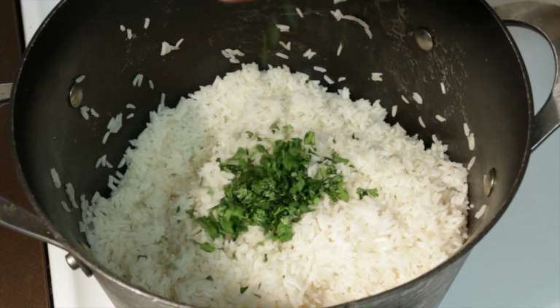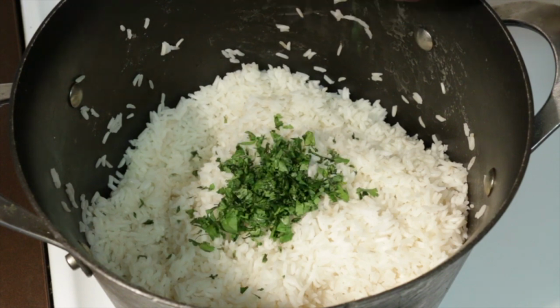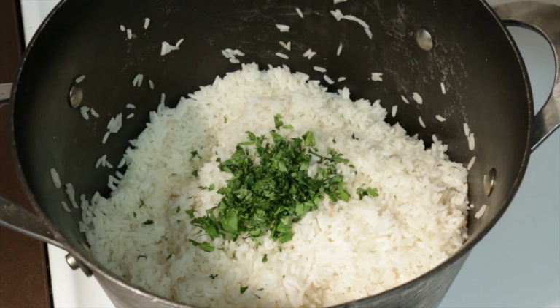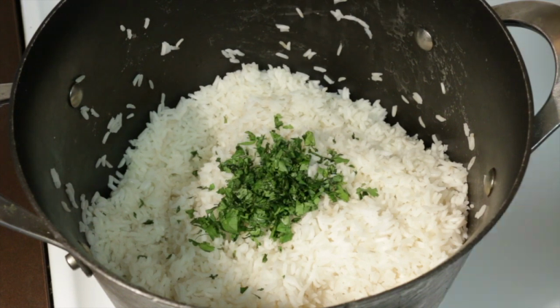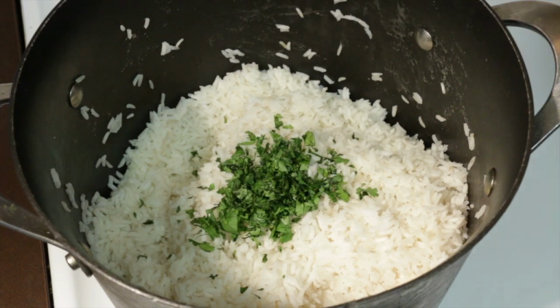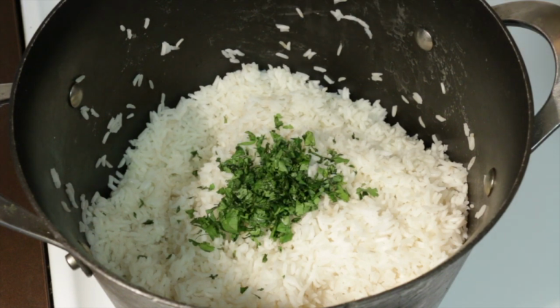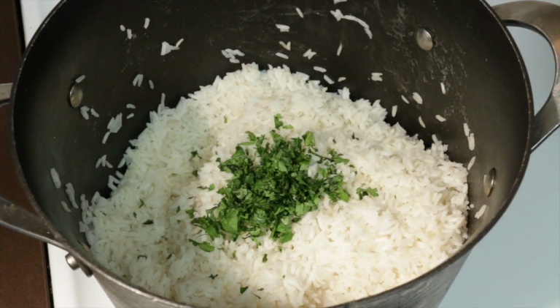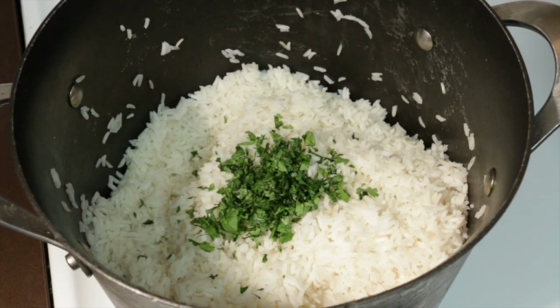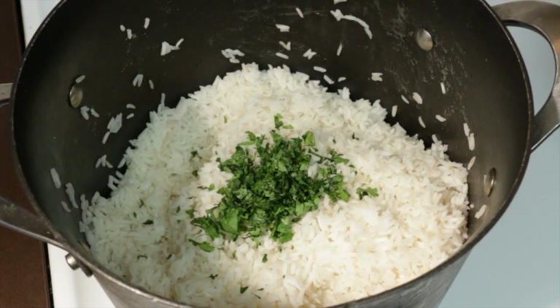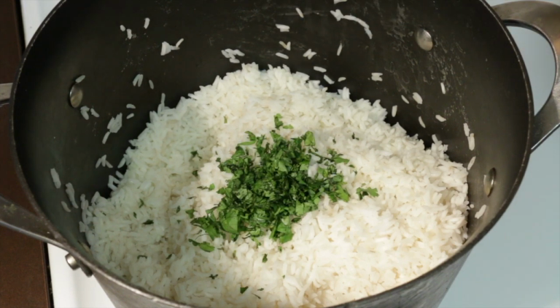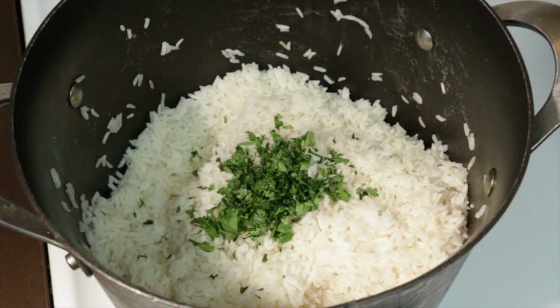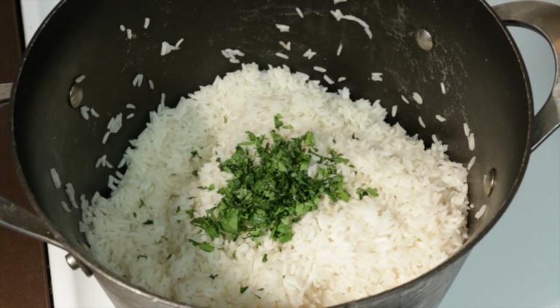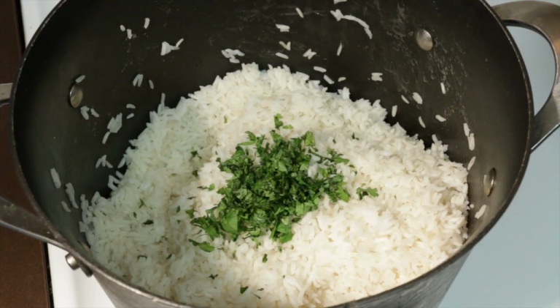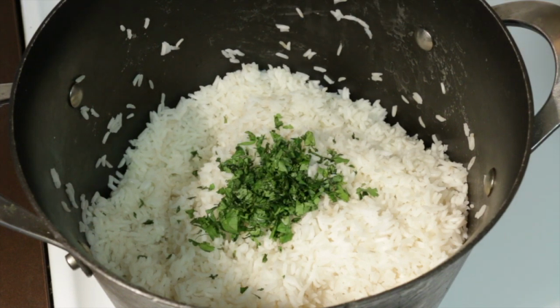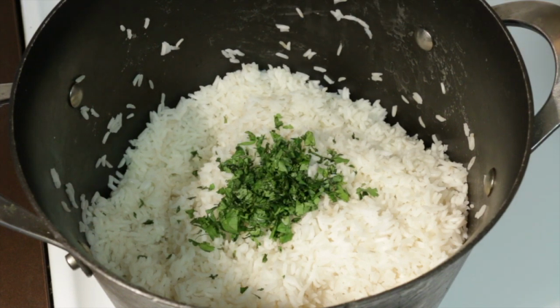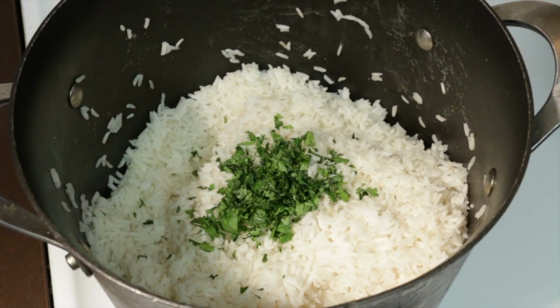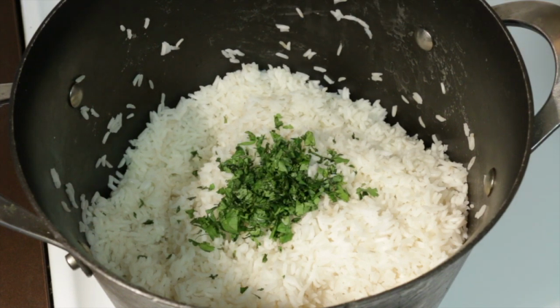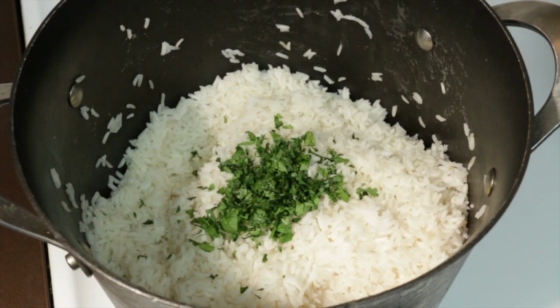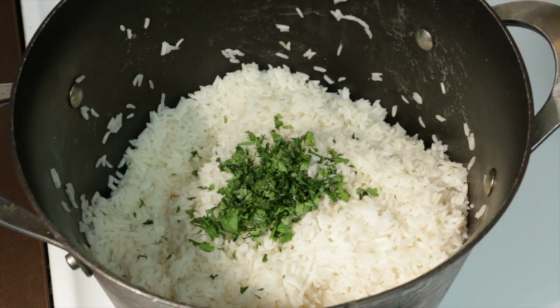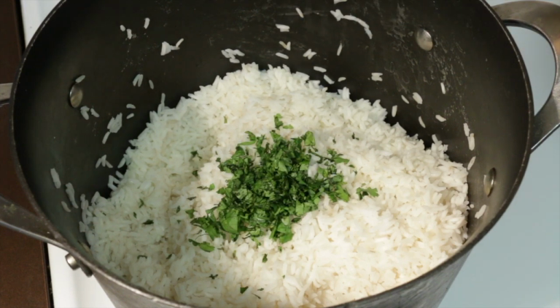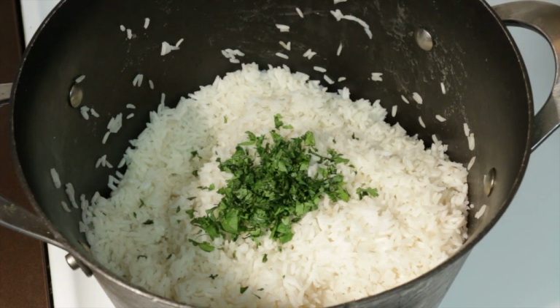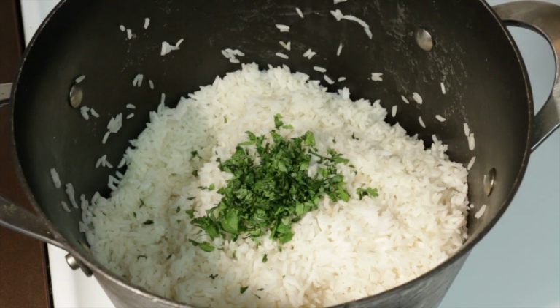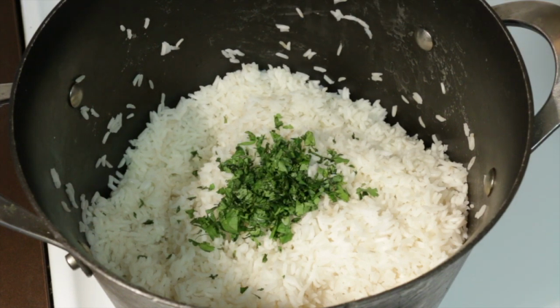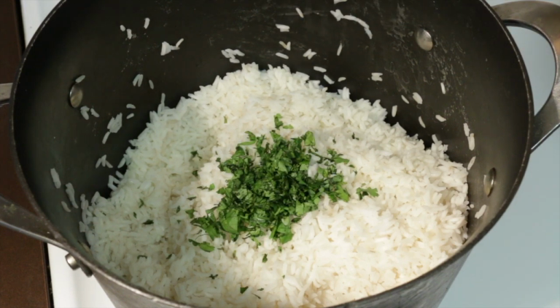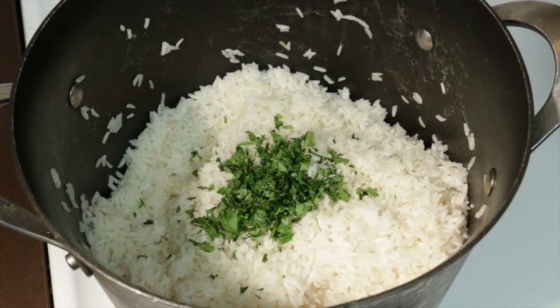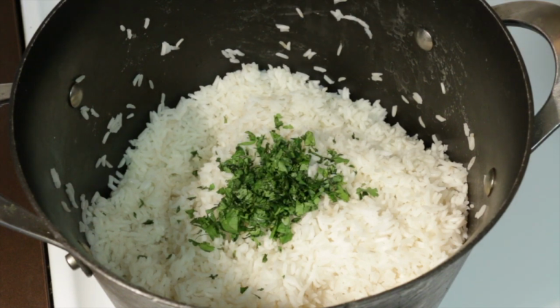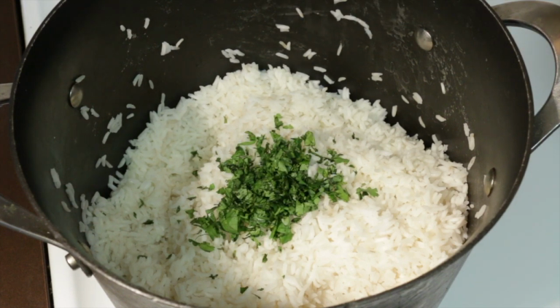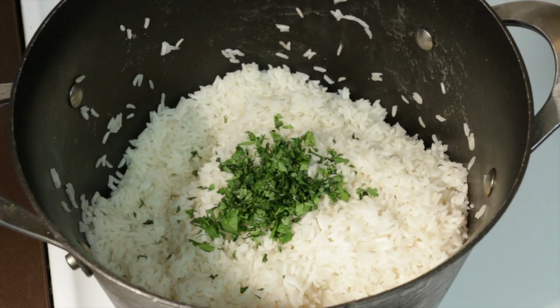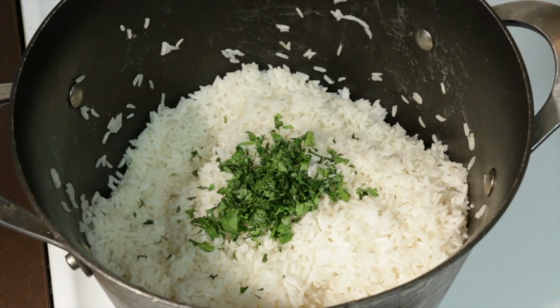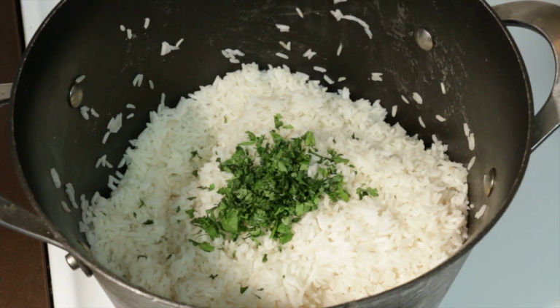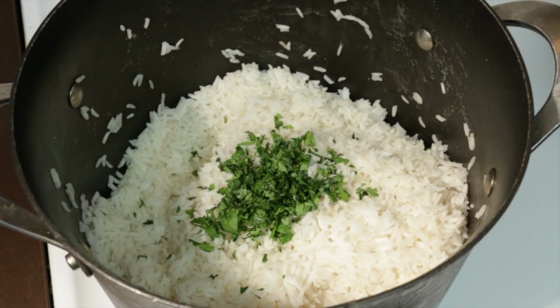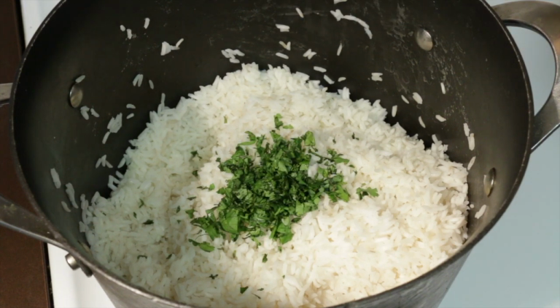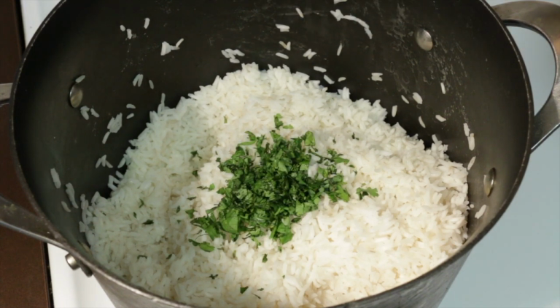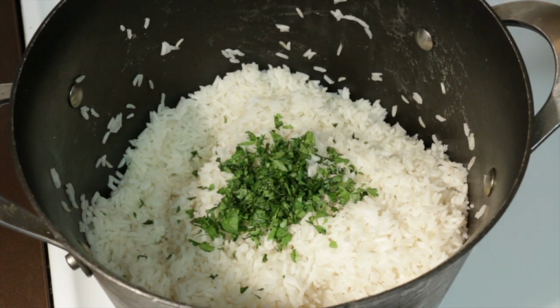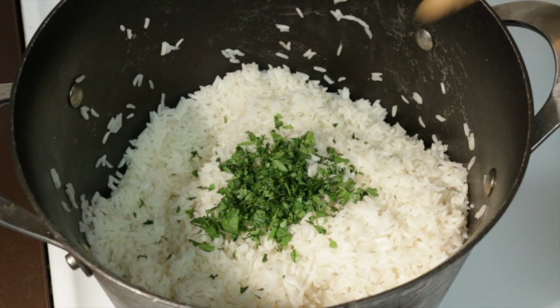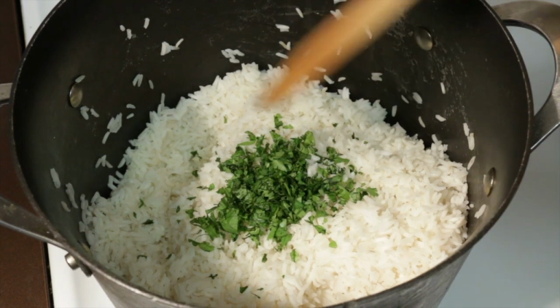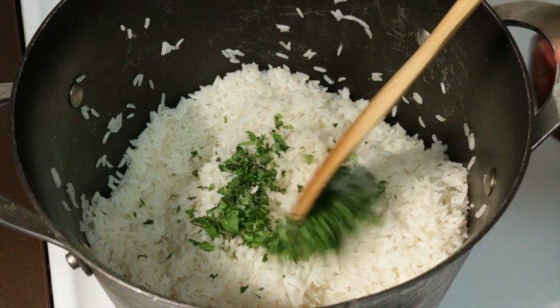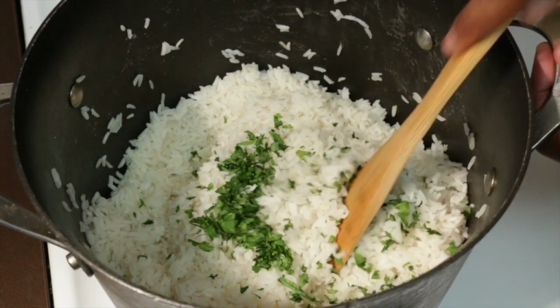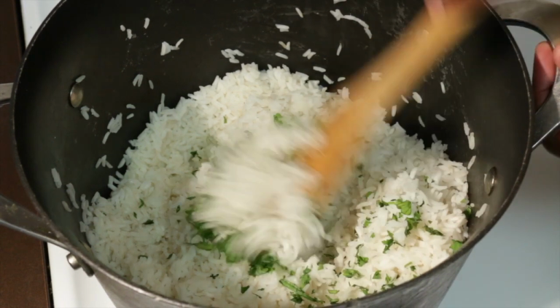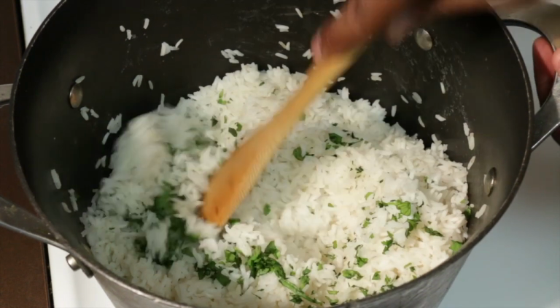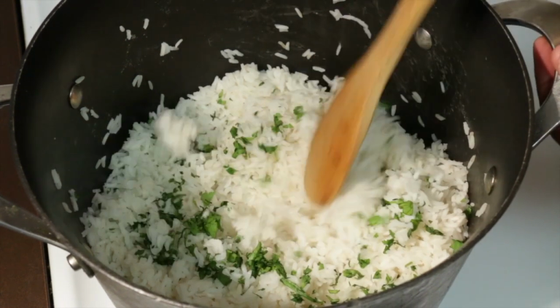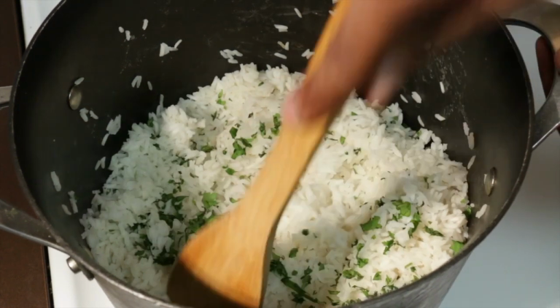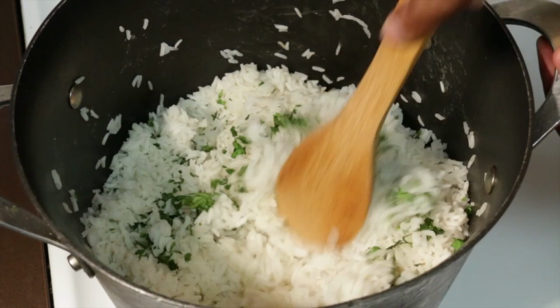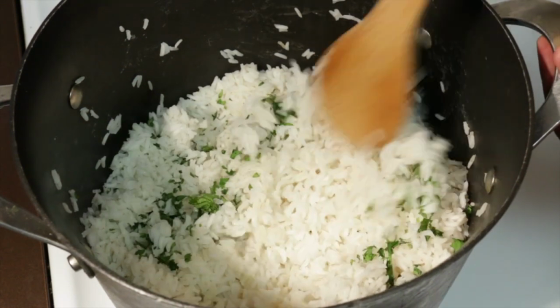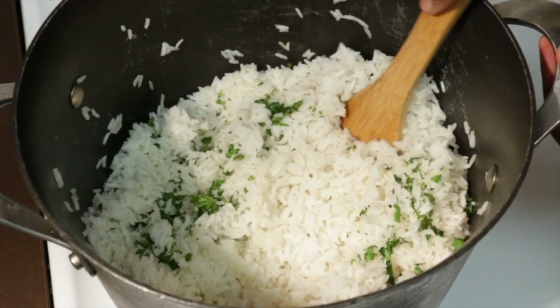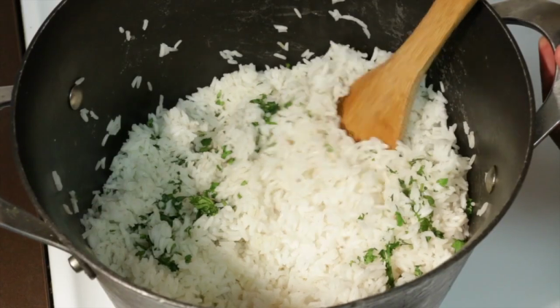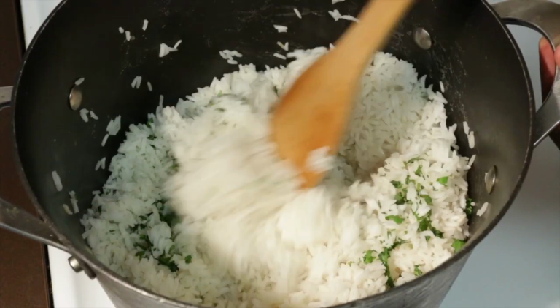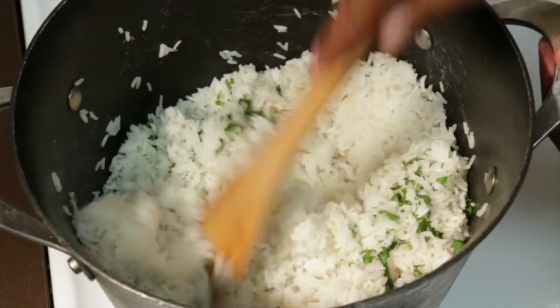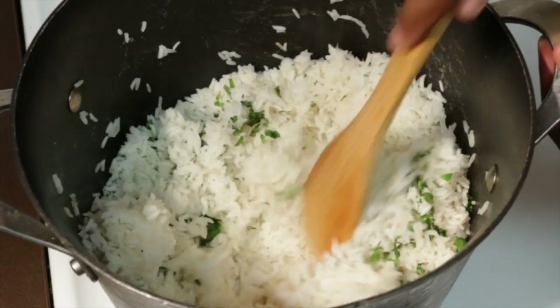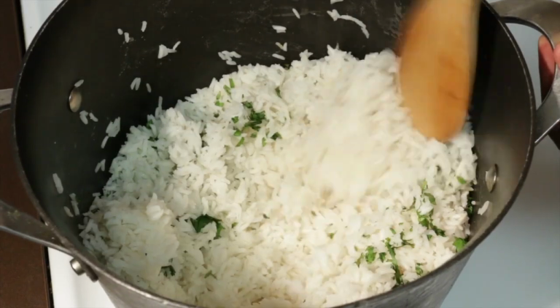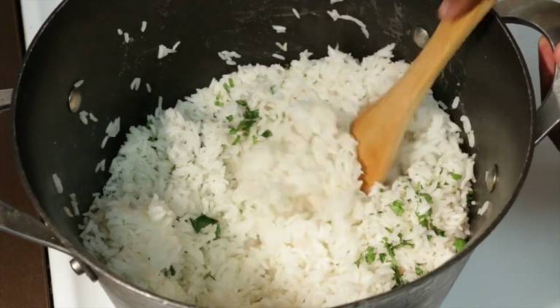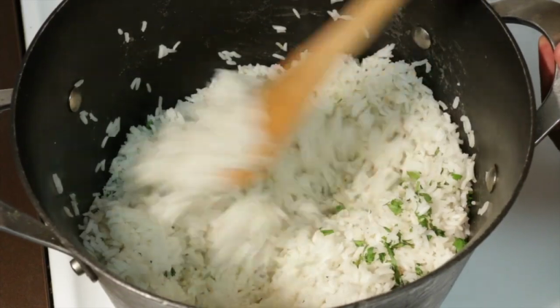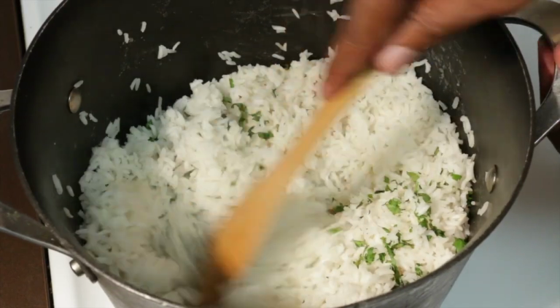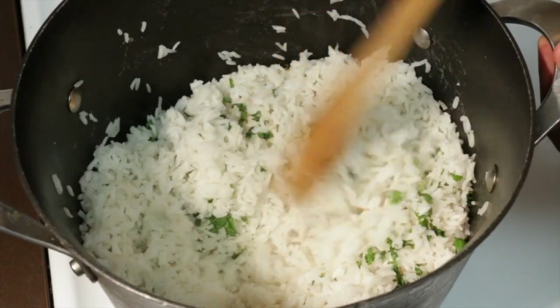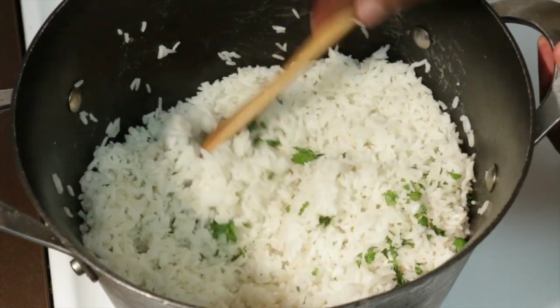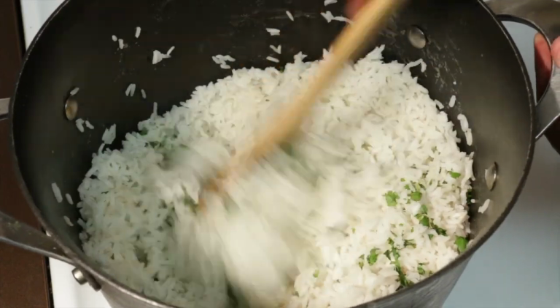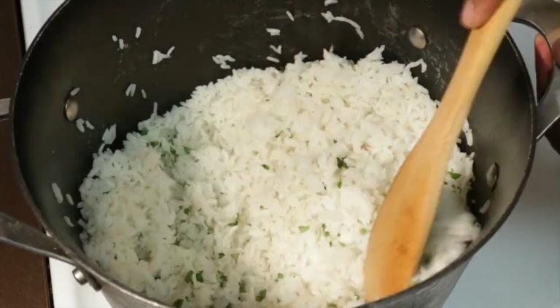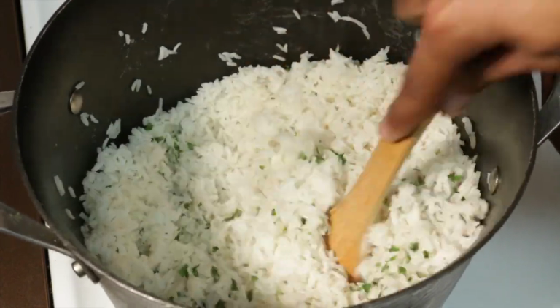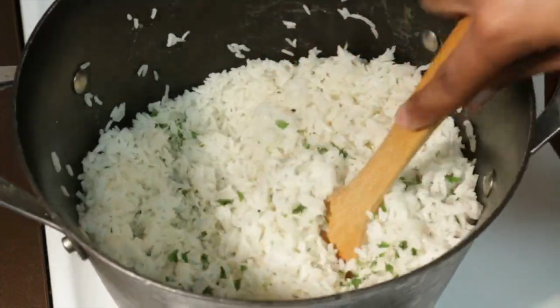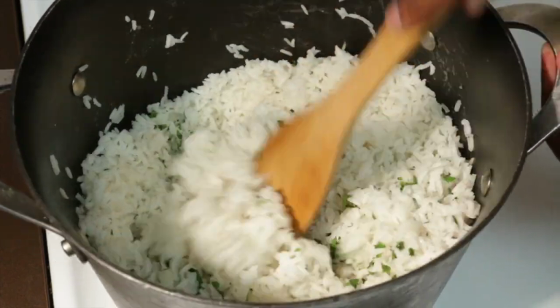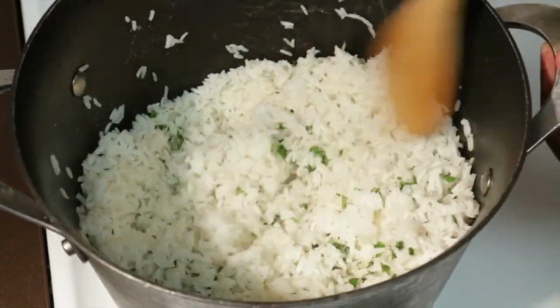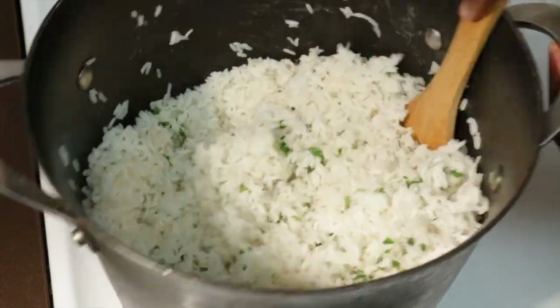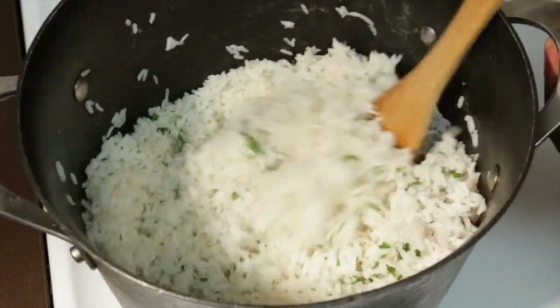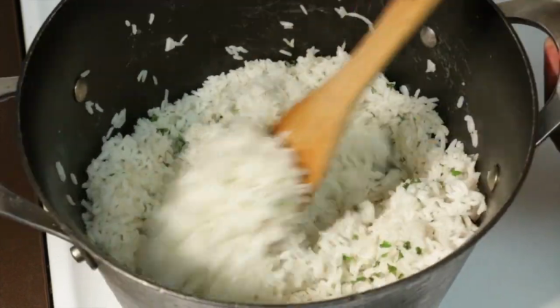After your rice has cooled, add the chopped cilantro and mix it together. Put that to the side and it's going to be ready to go into your meal prep.